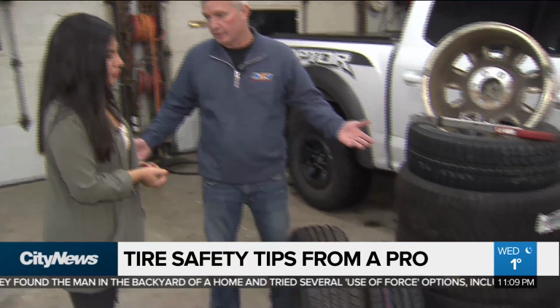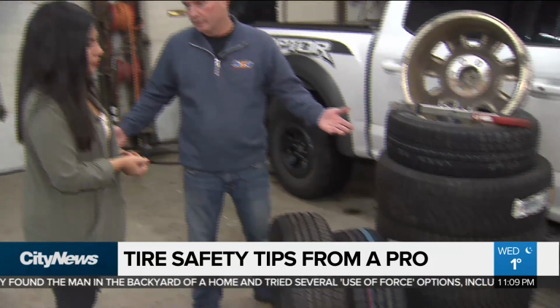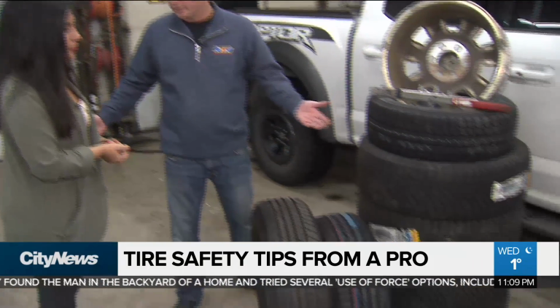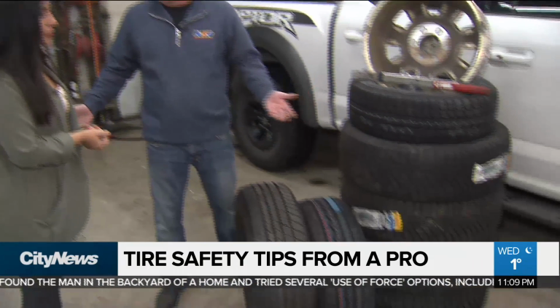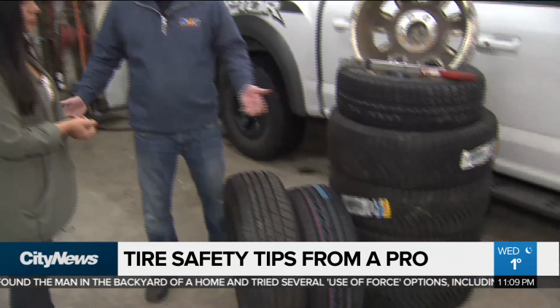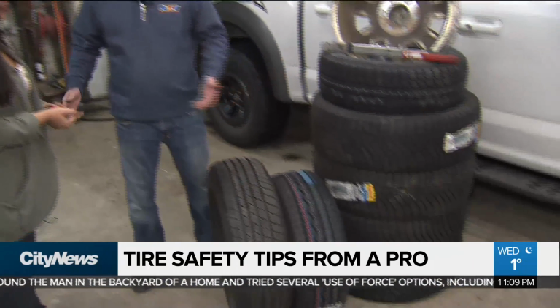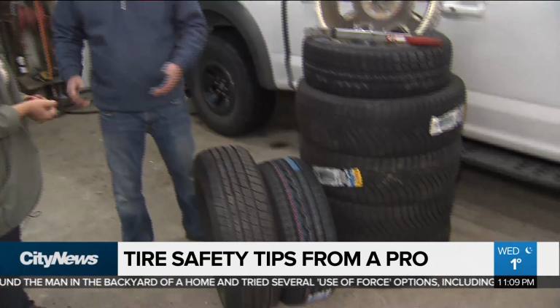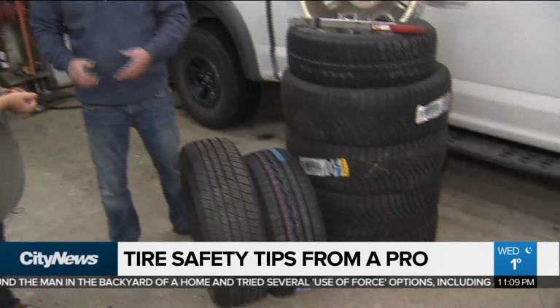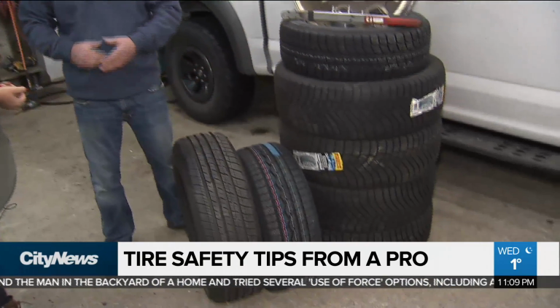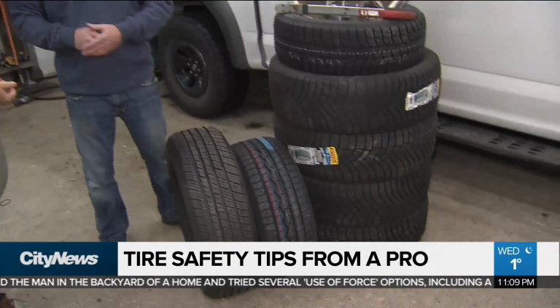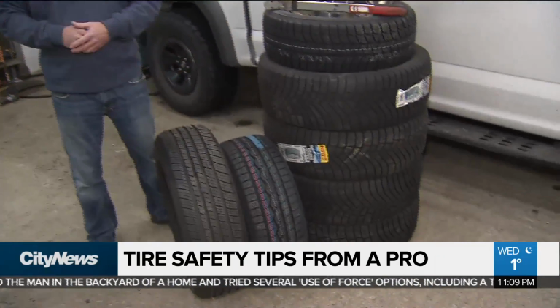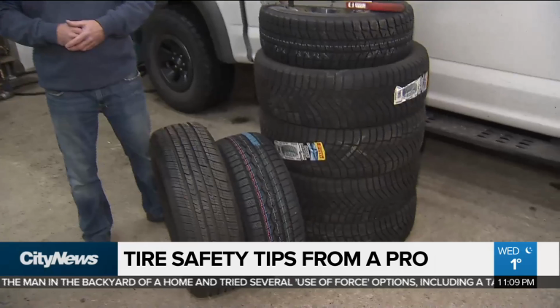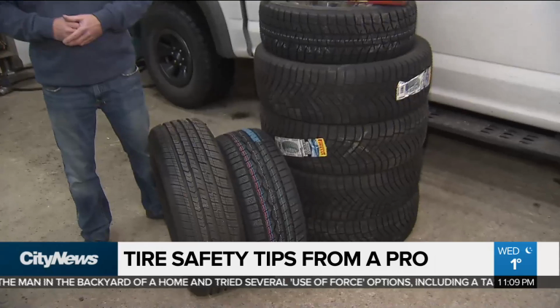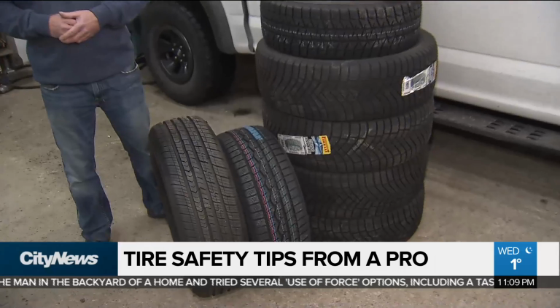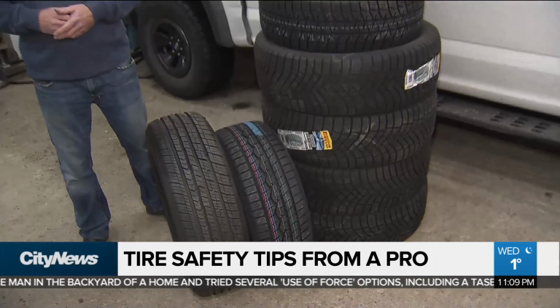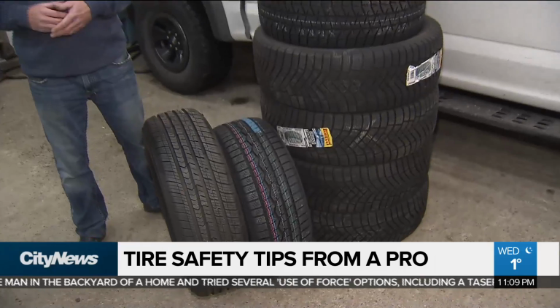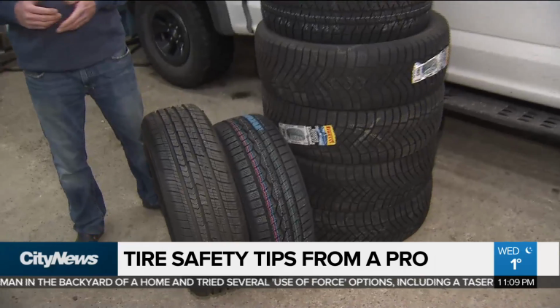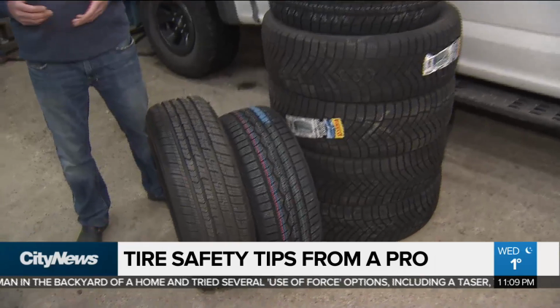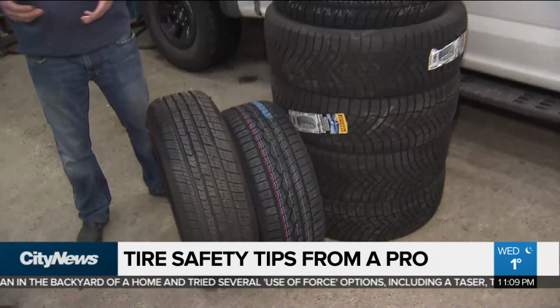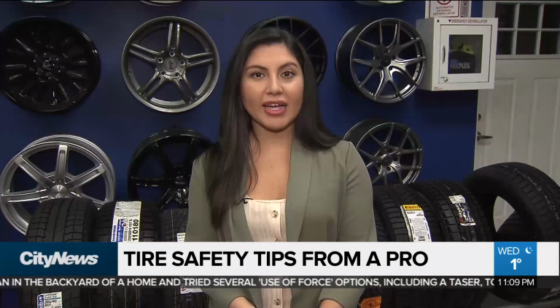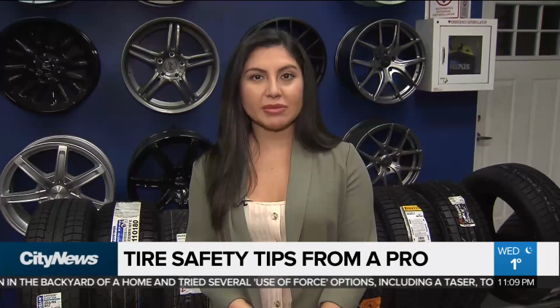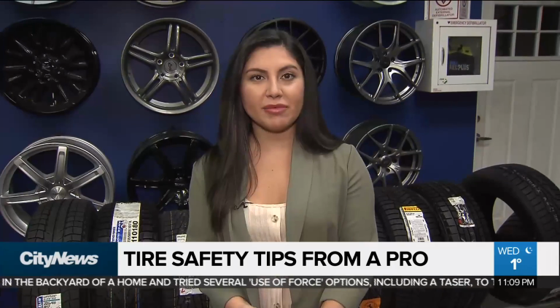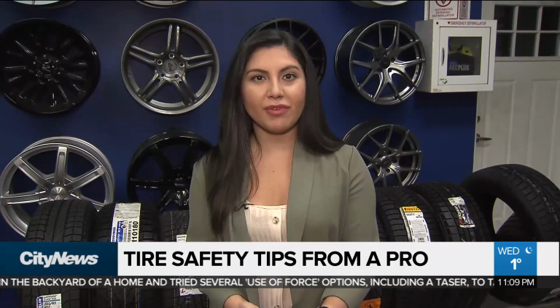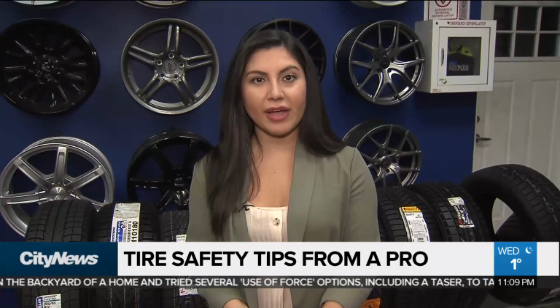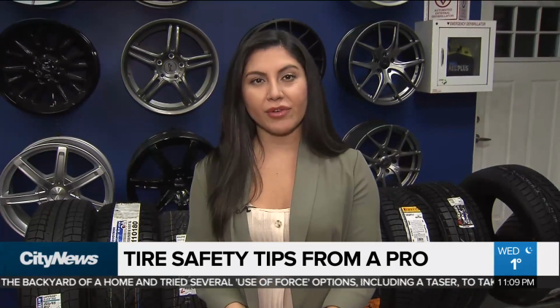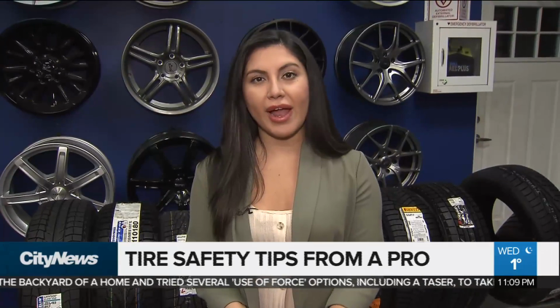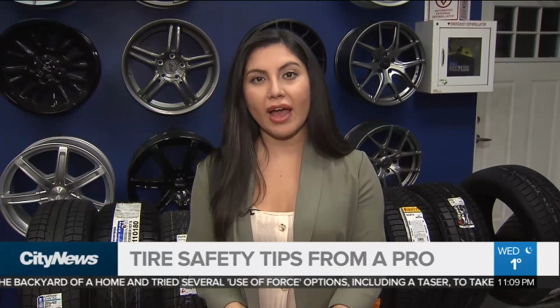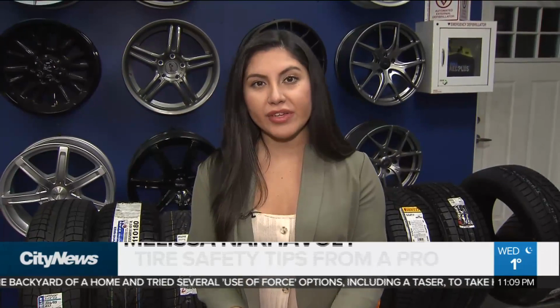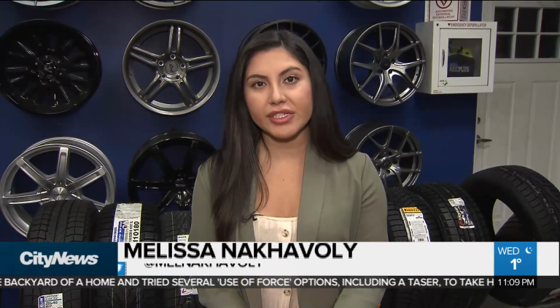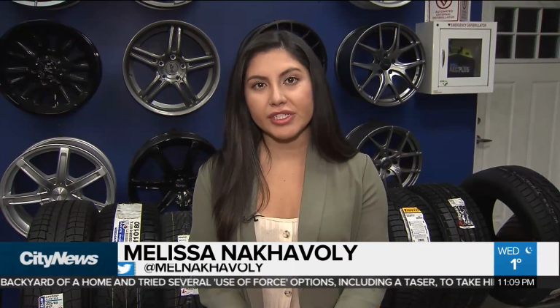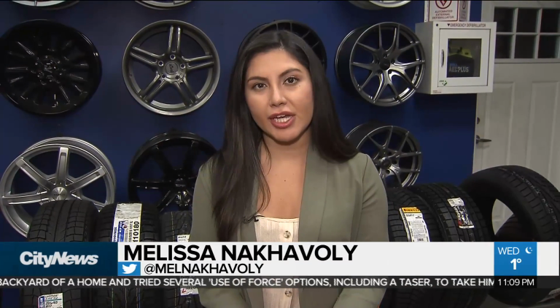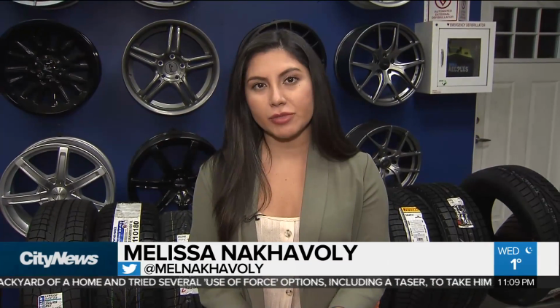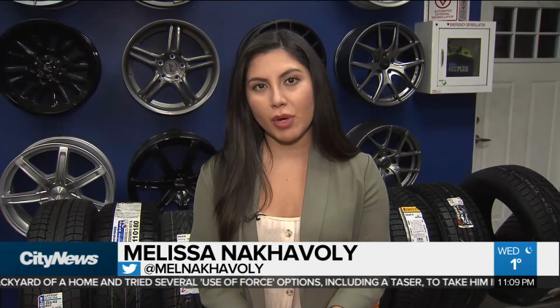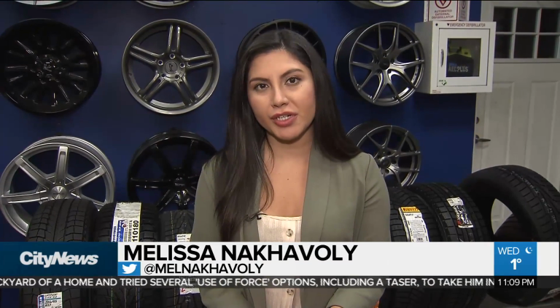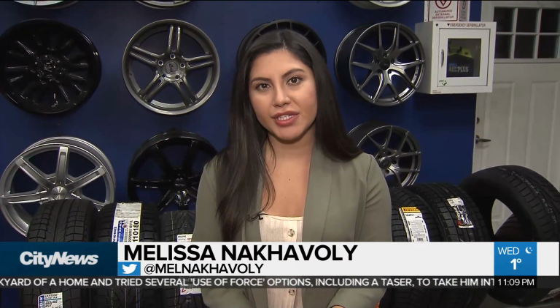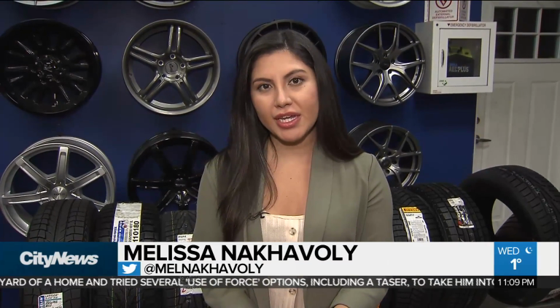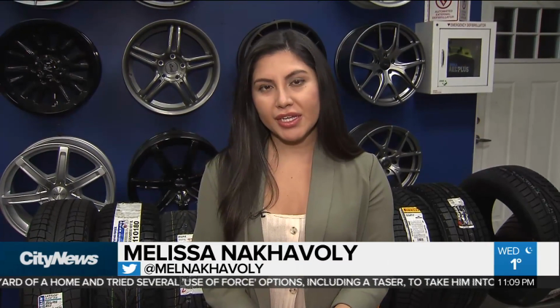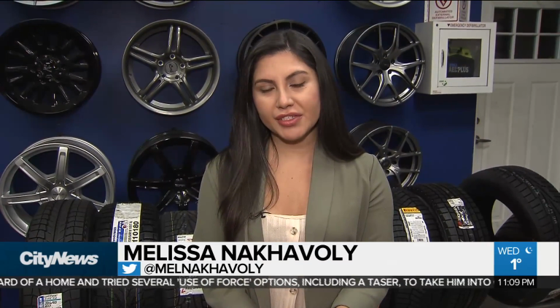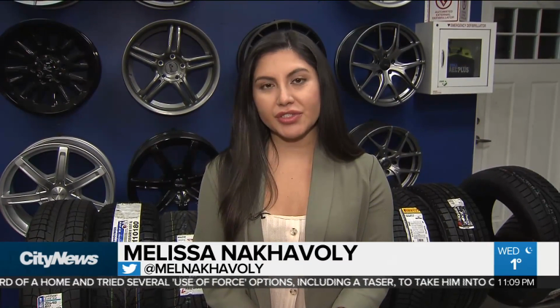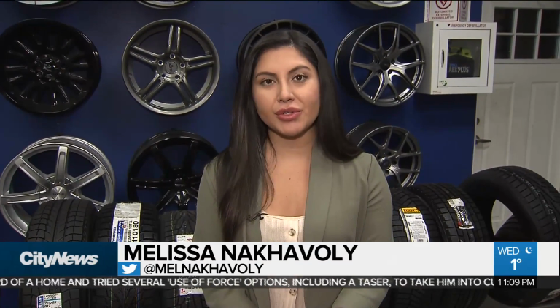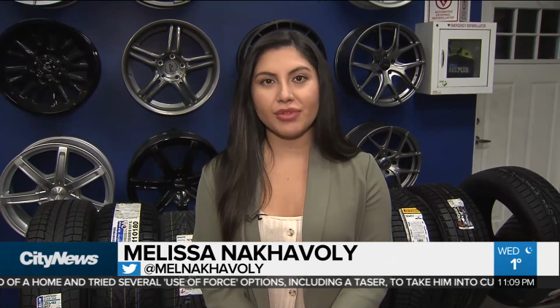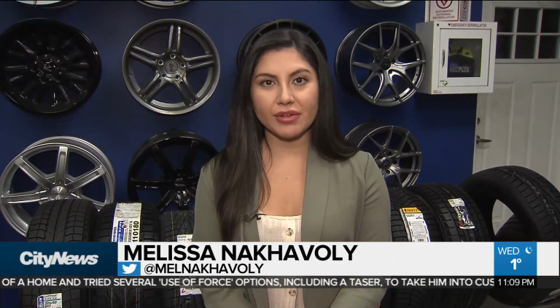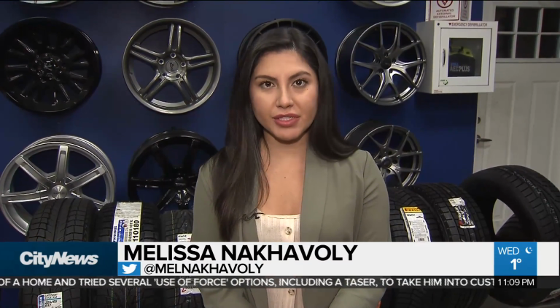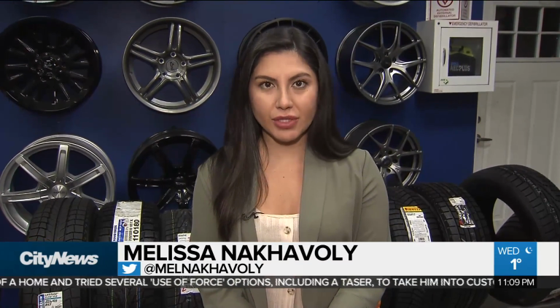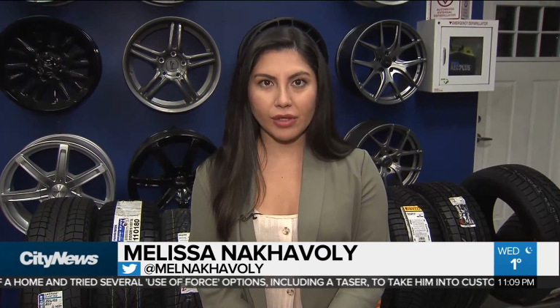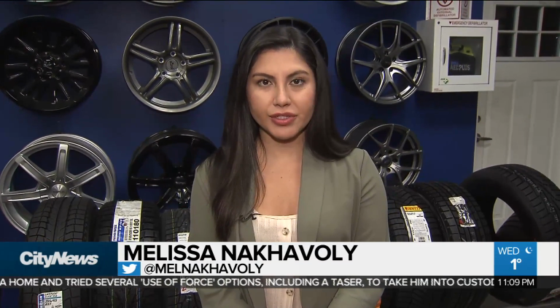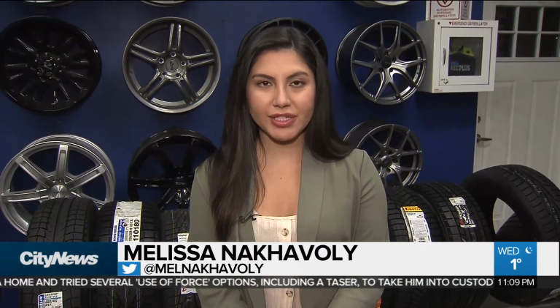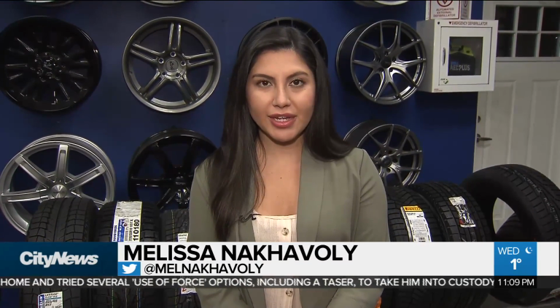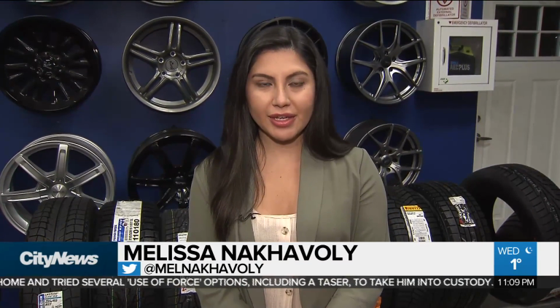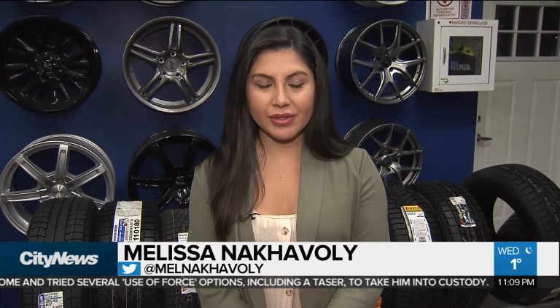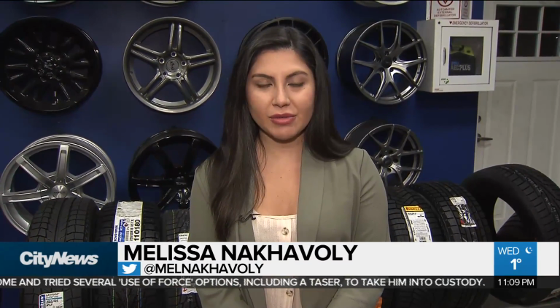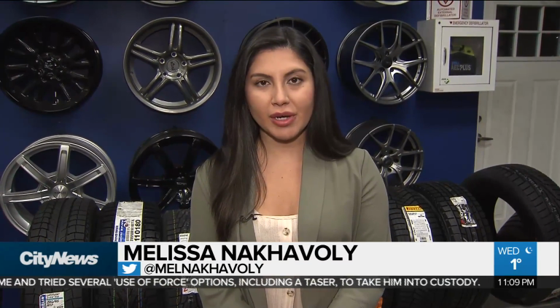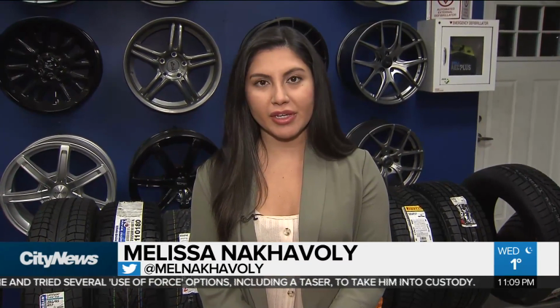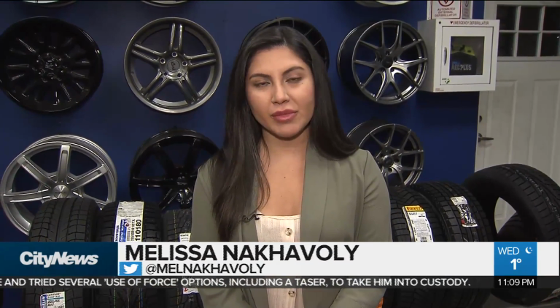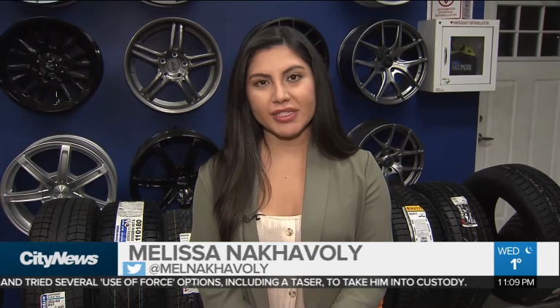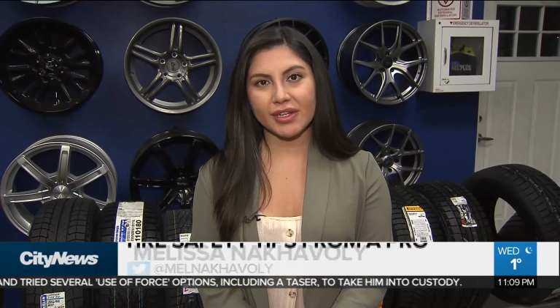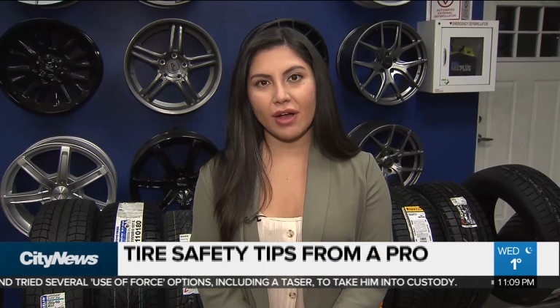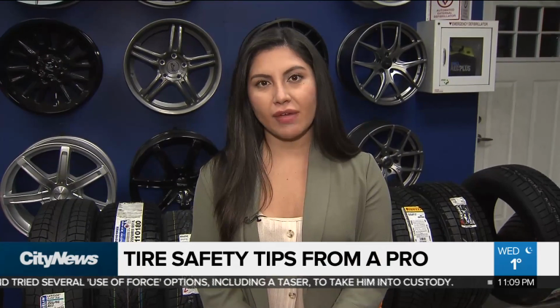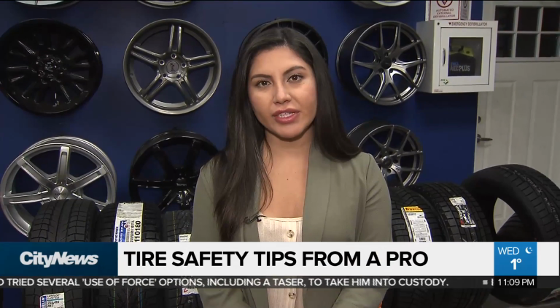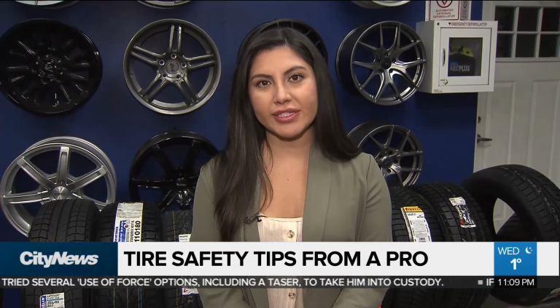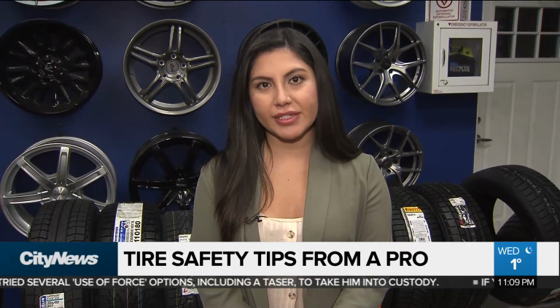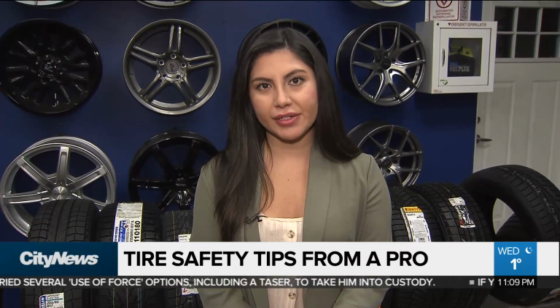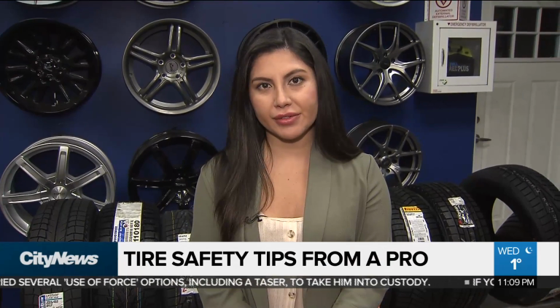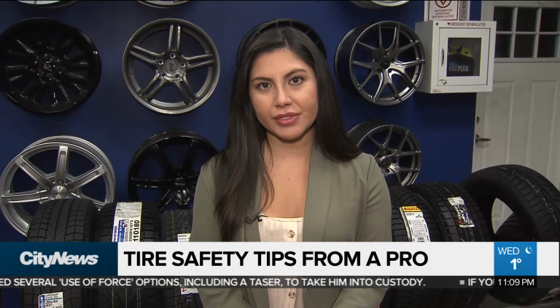In cases like what we saw yesterday, the maximum fine for having detached parts is $2,000. Reporting from Newmarket, Melissa Nakavali, City News.